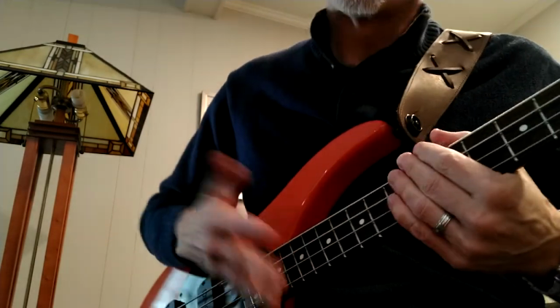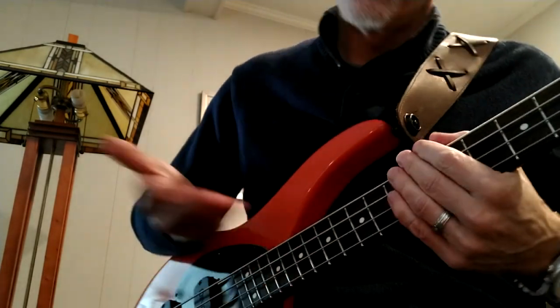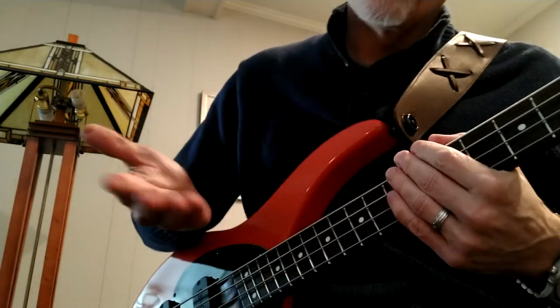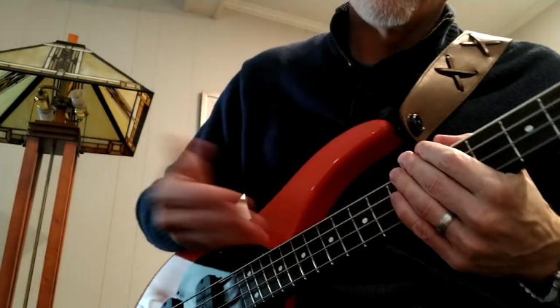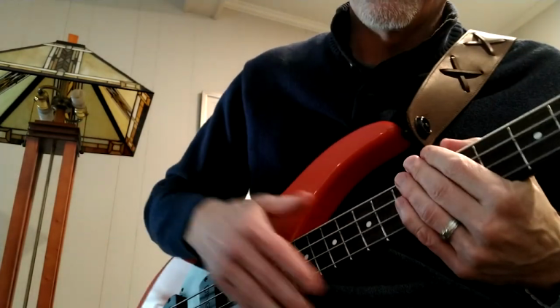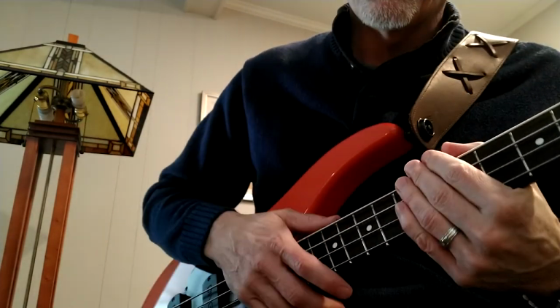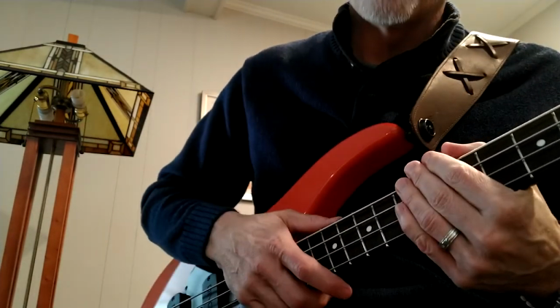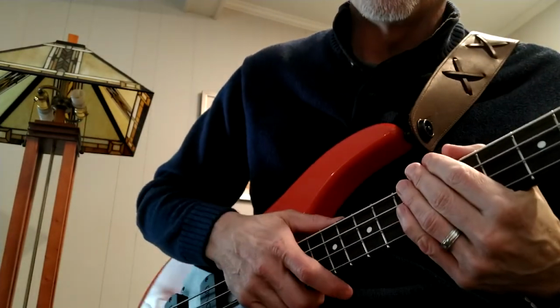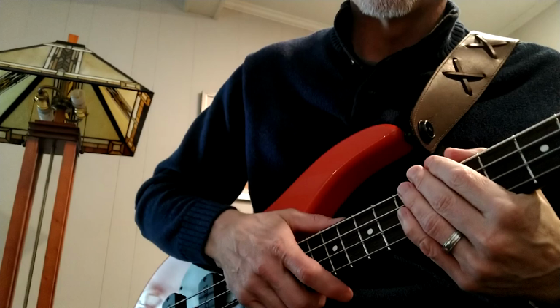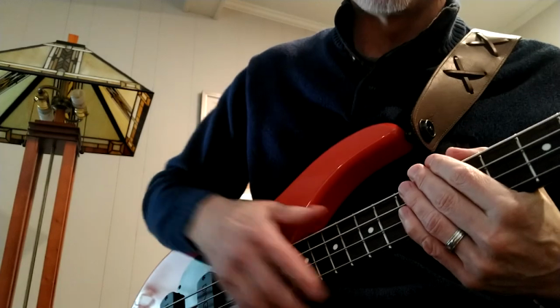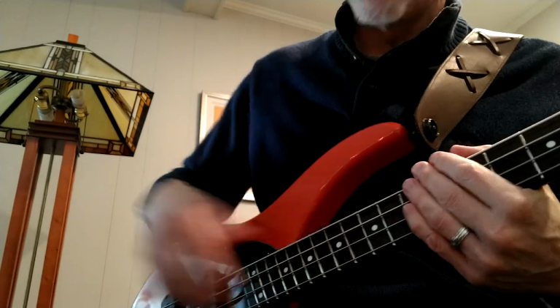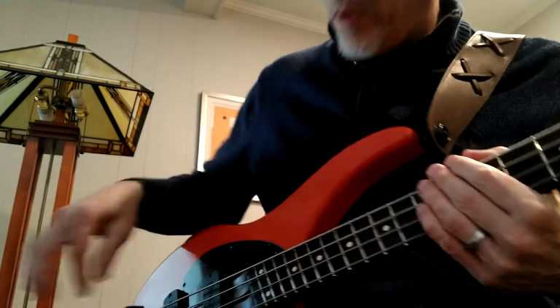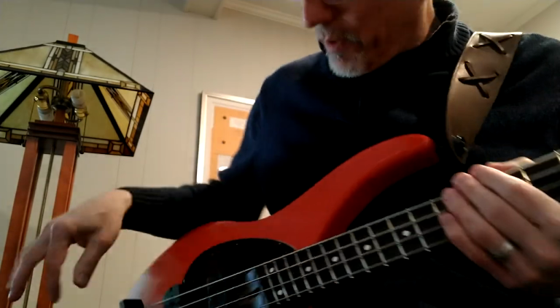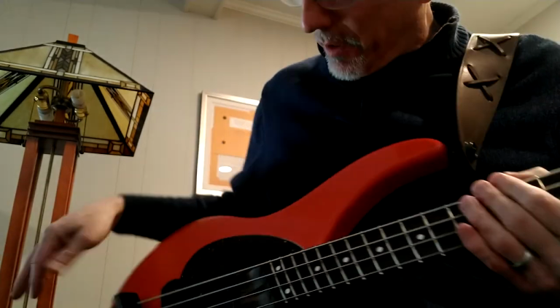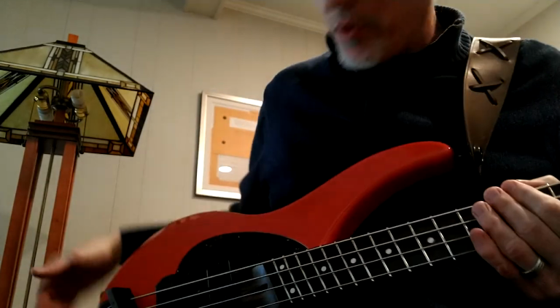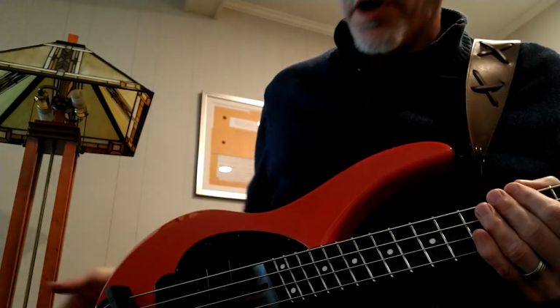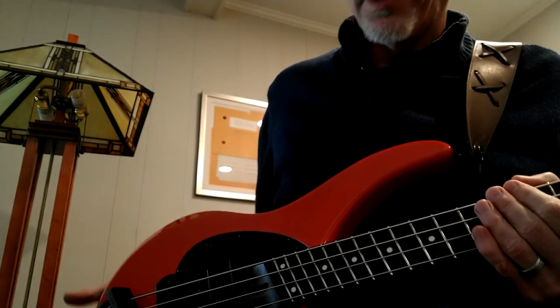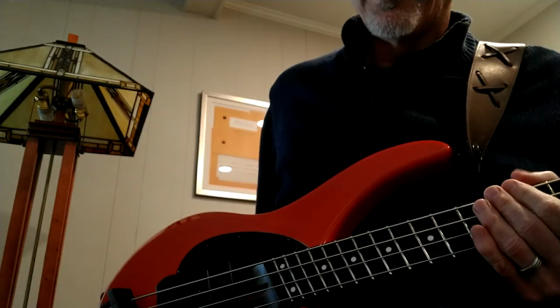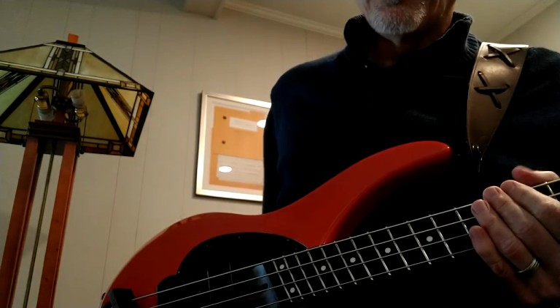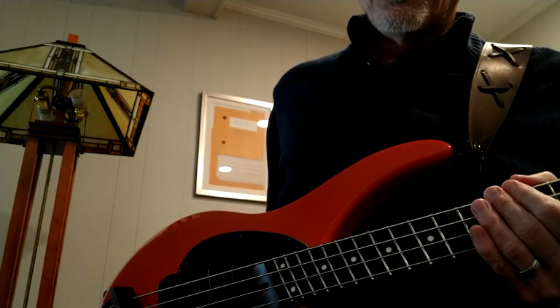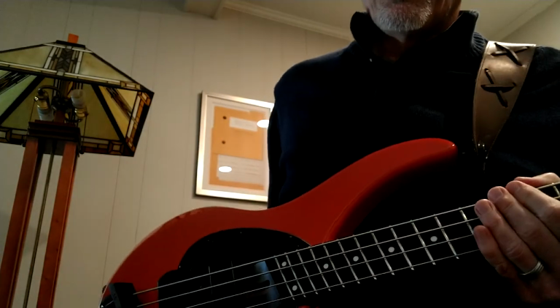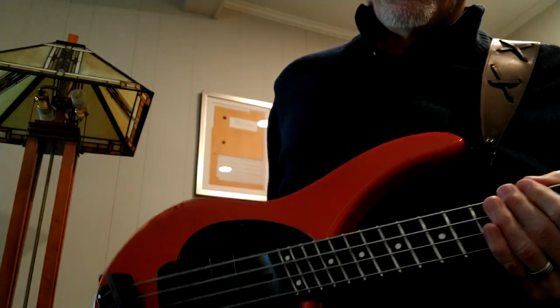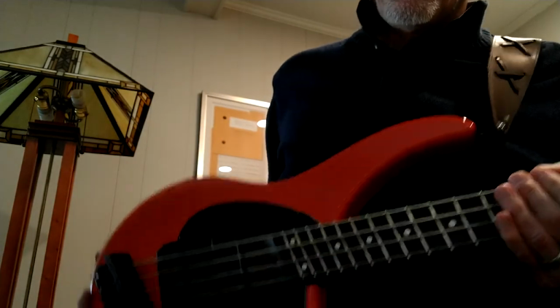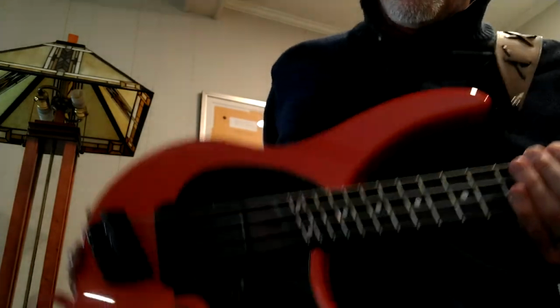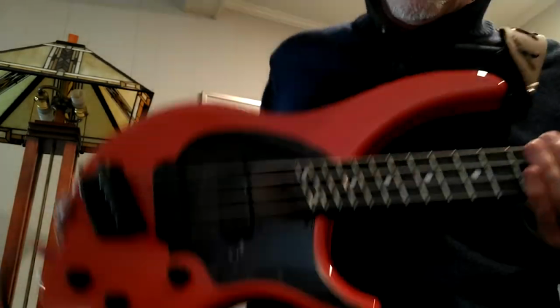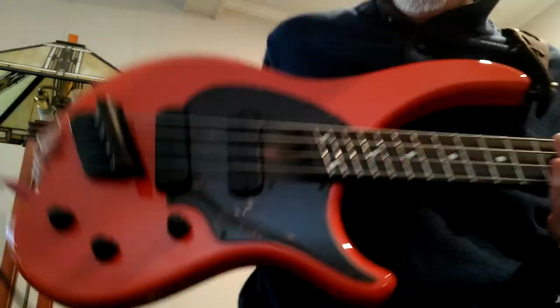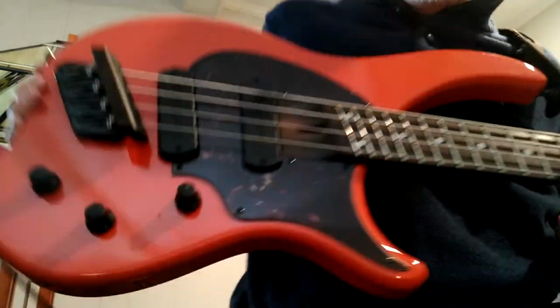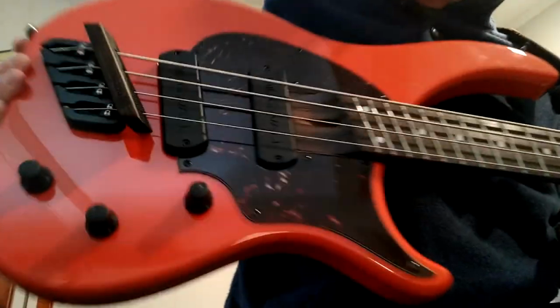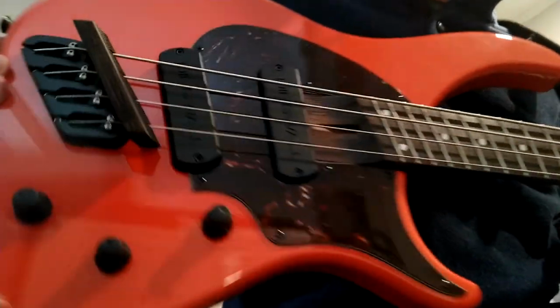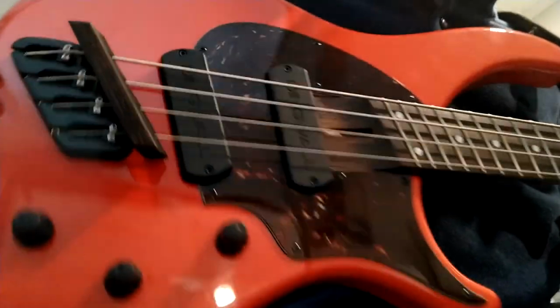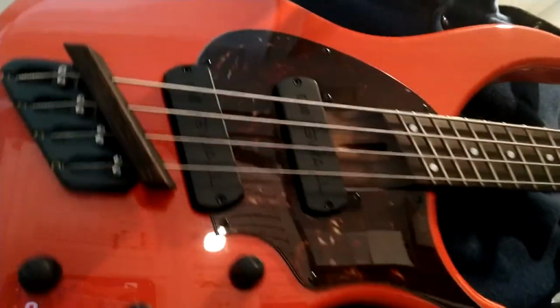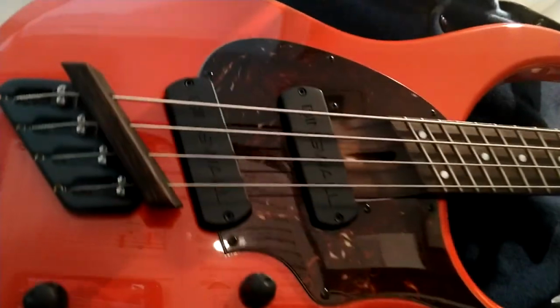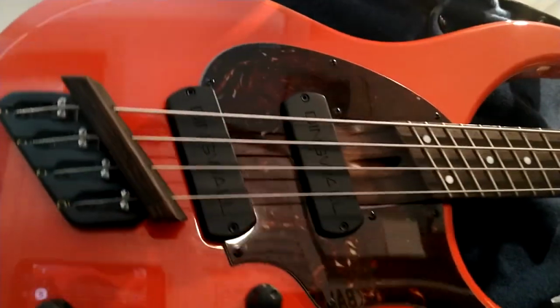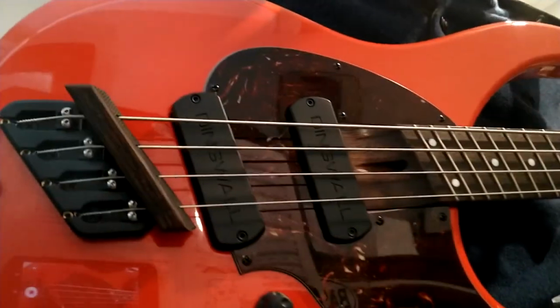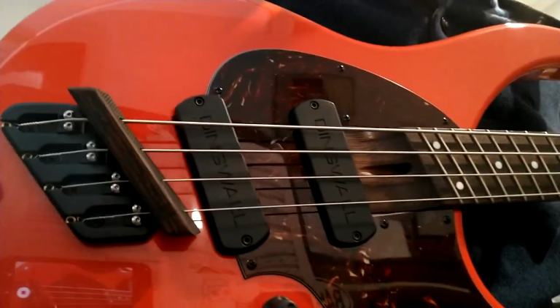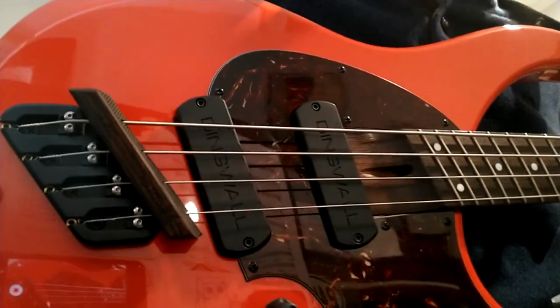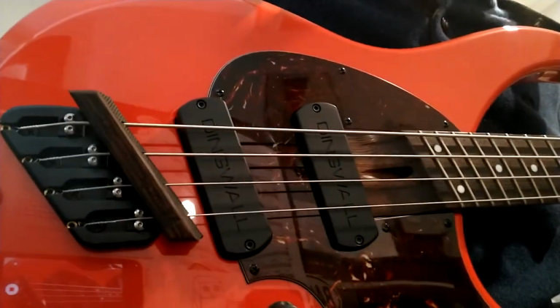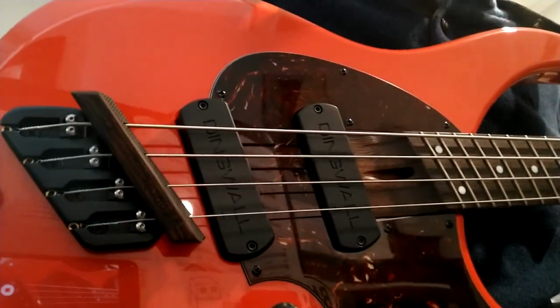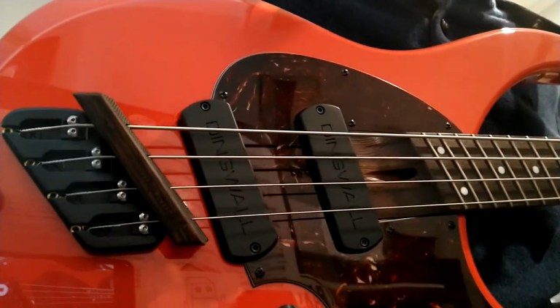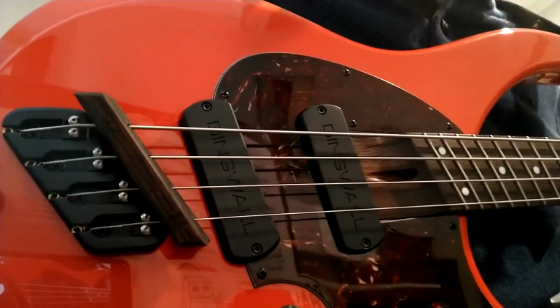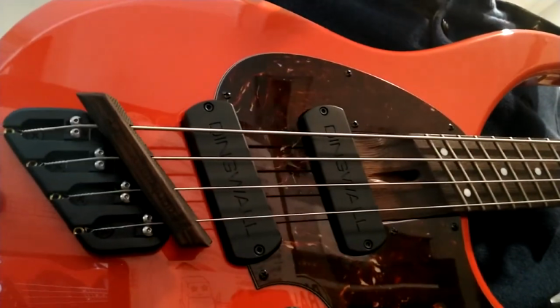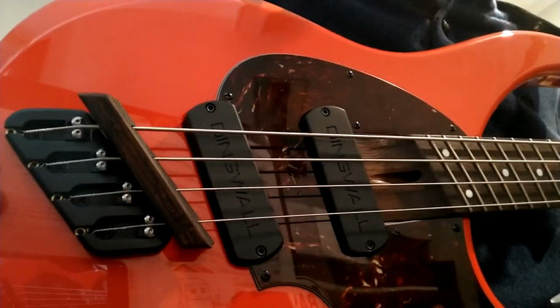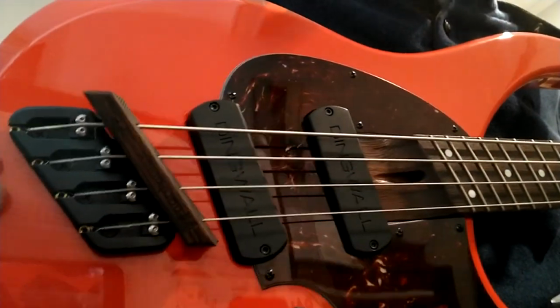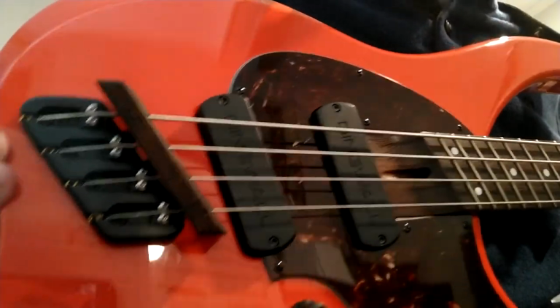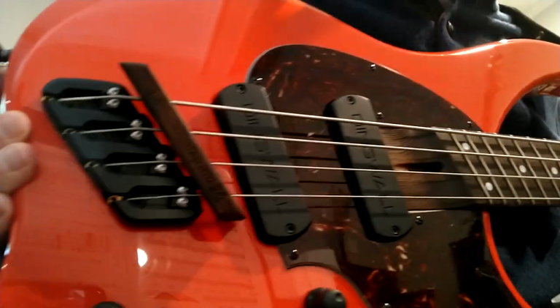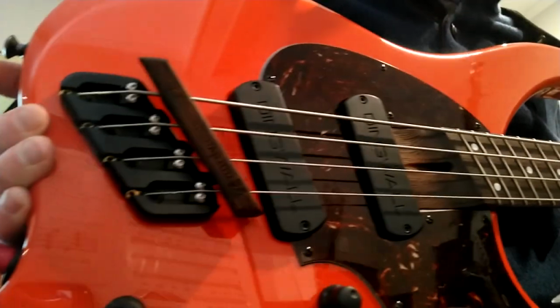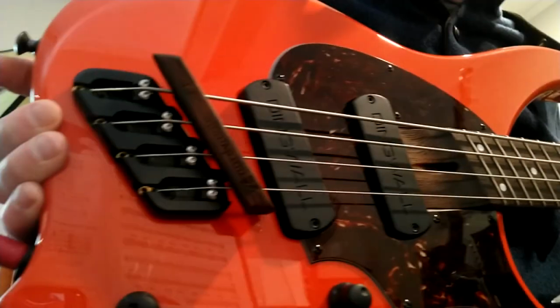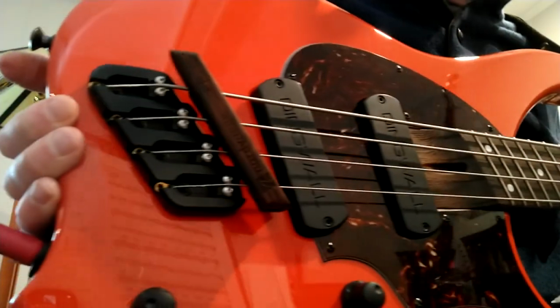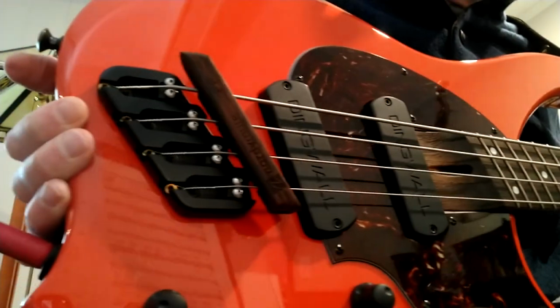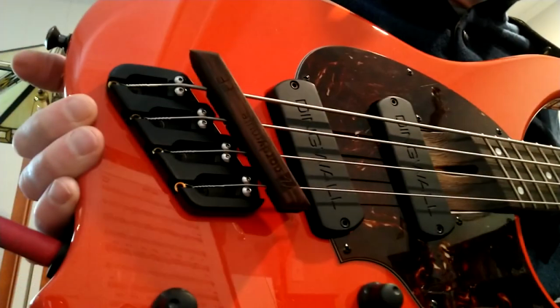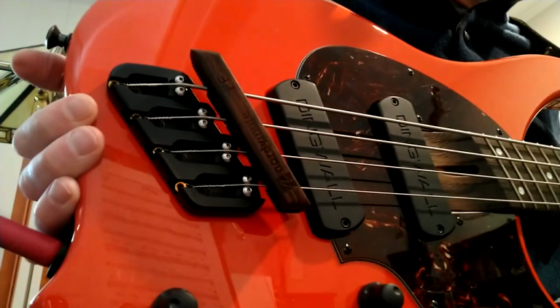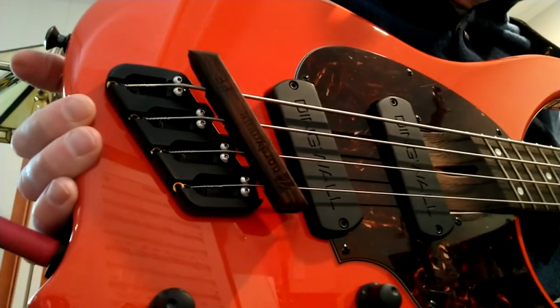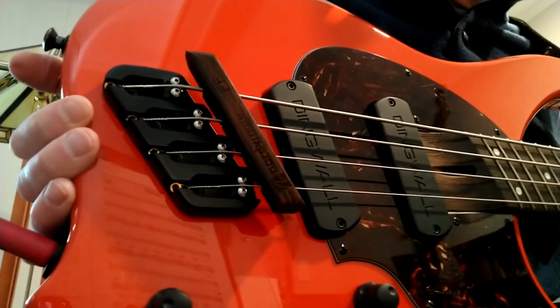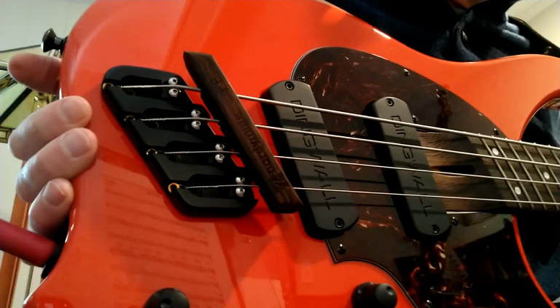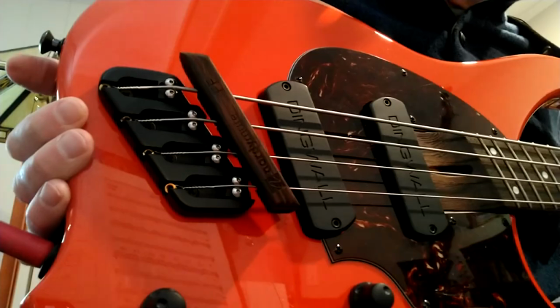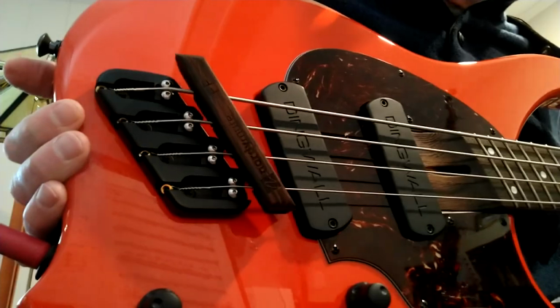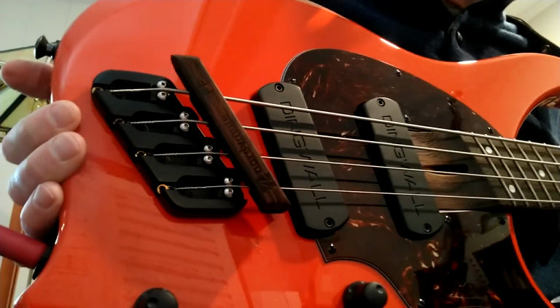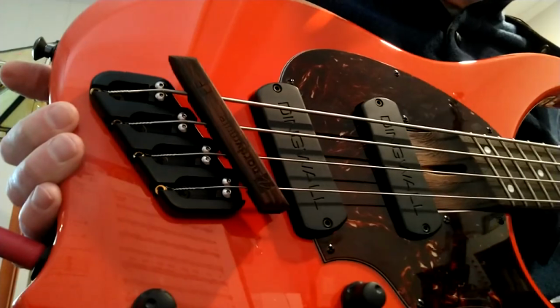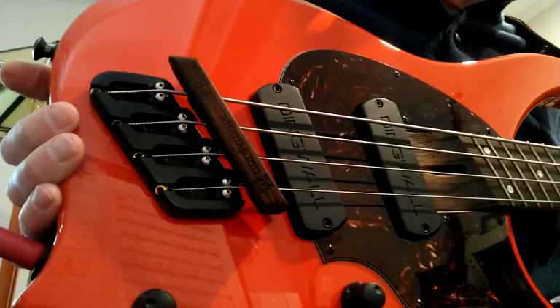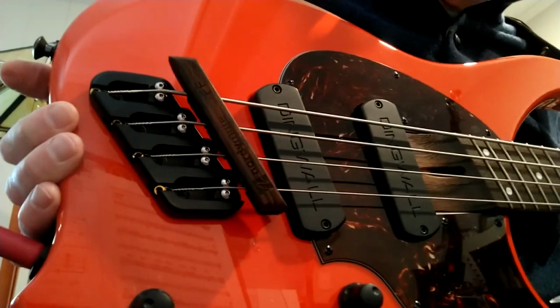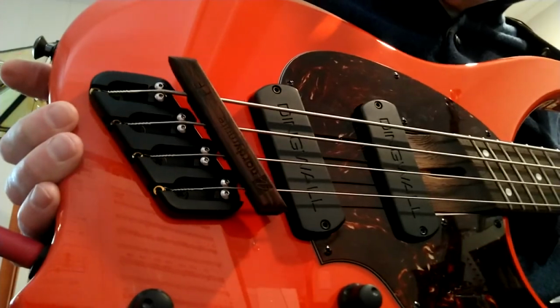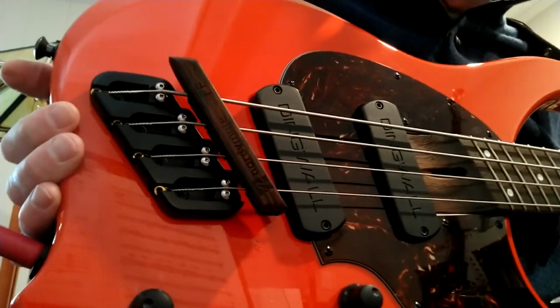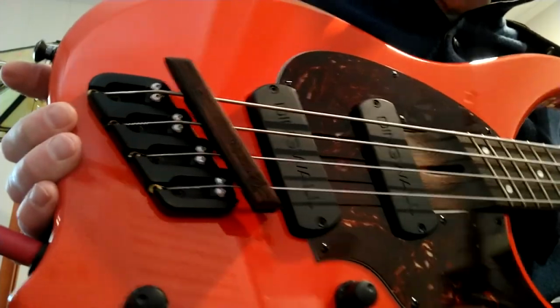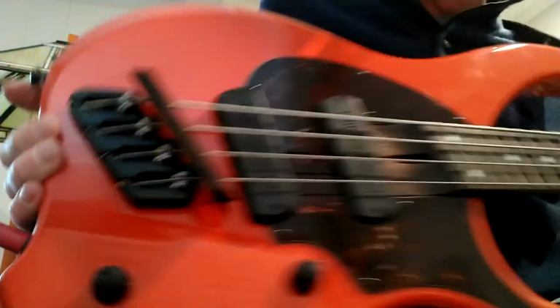You don't really get harmonics very well with the mute on. And that's it for my demo of the Nordstrand Nordy Mute for Dingwalls.